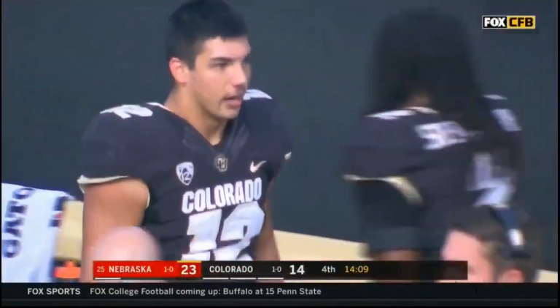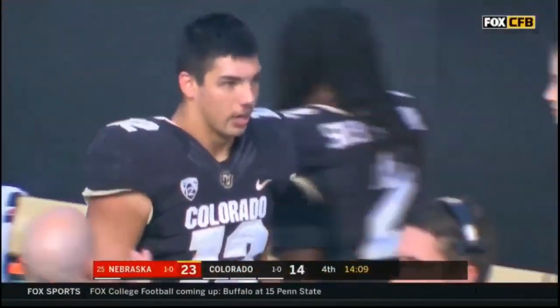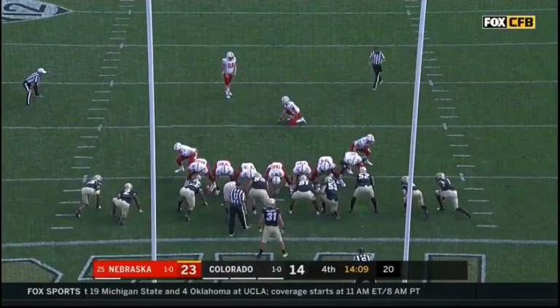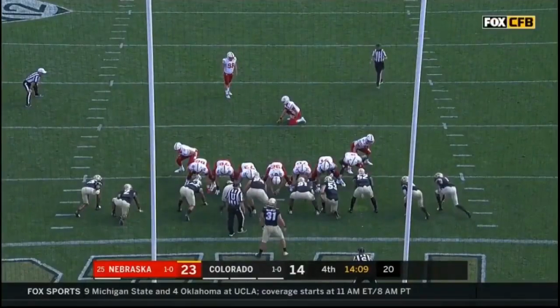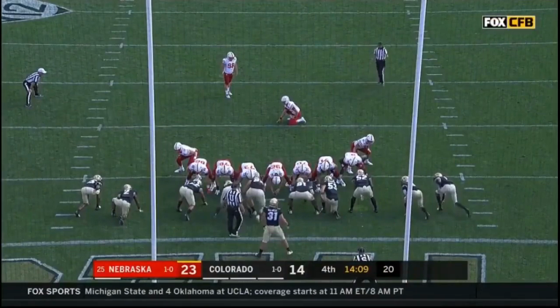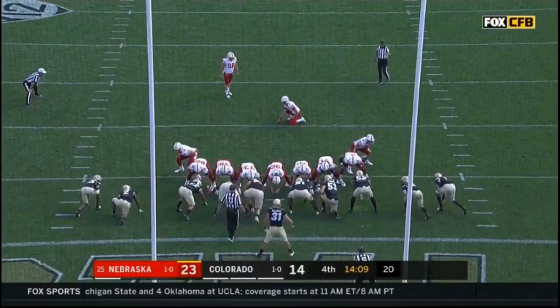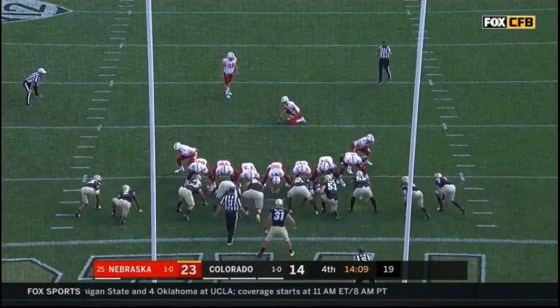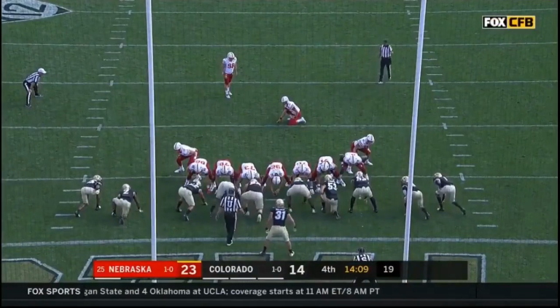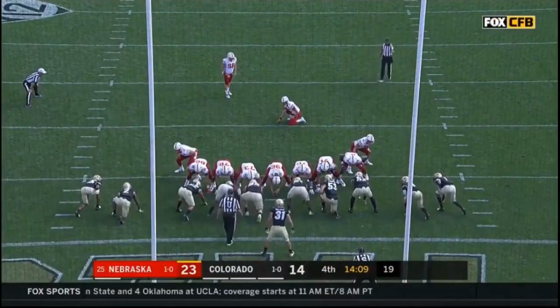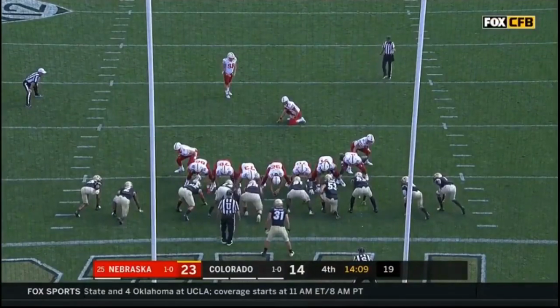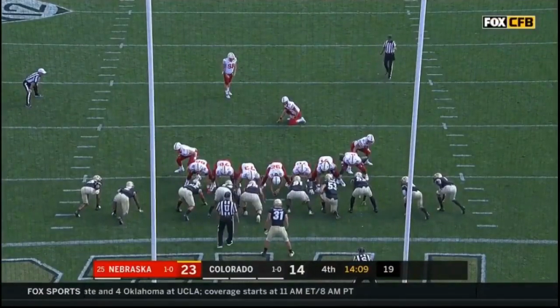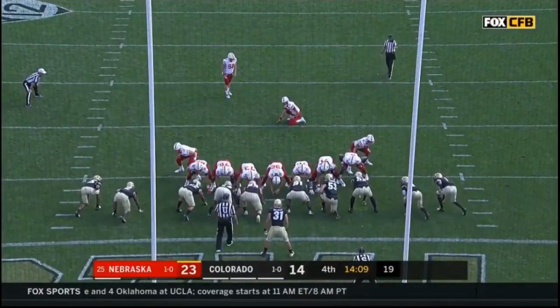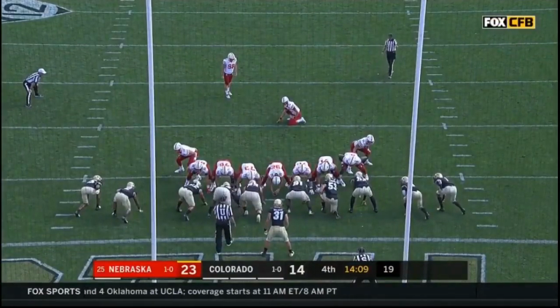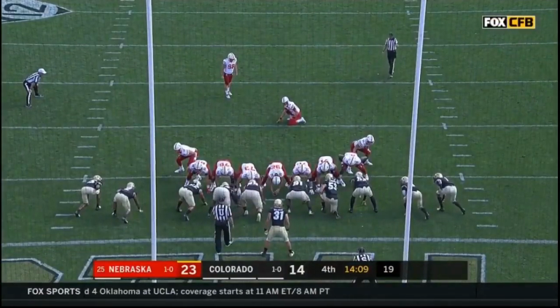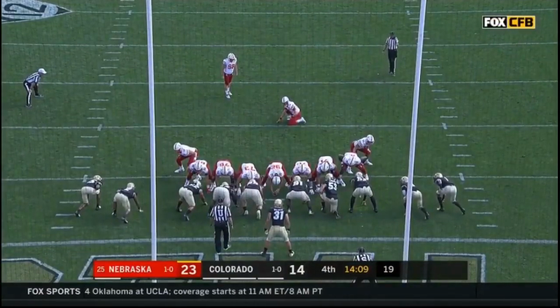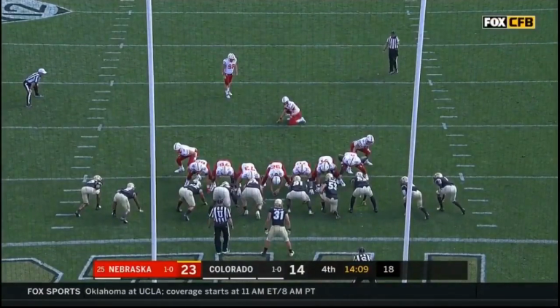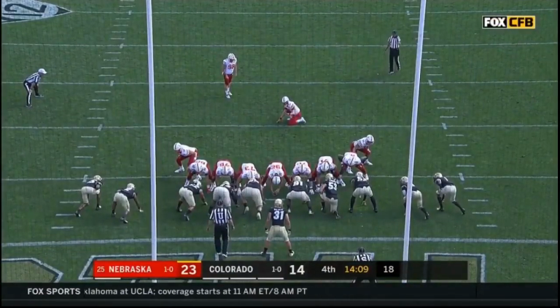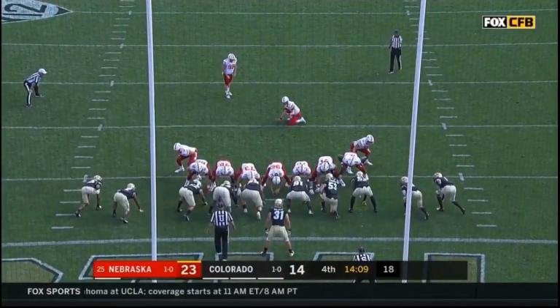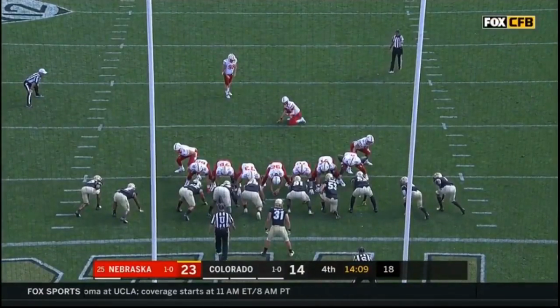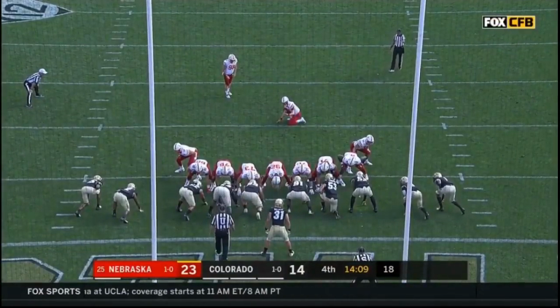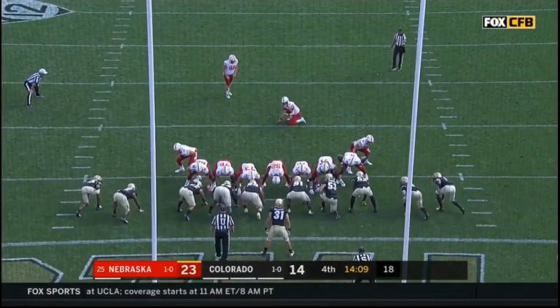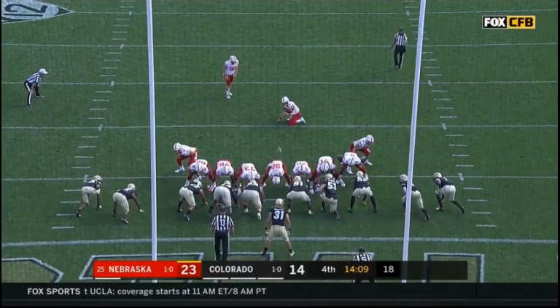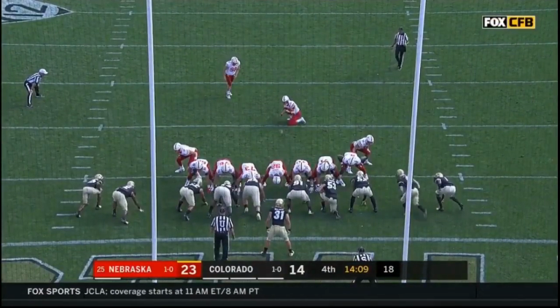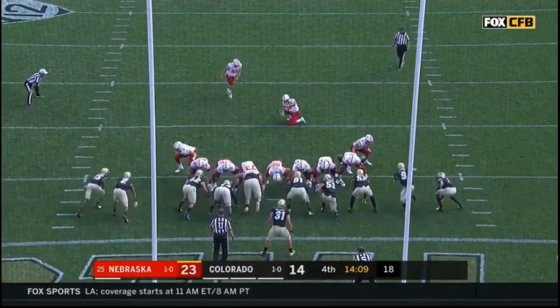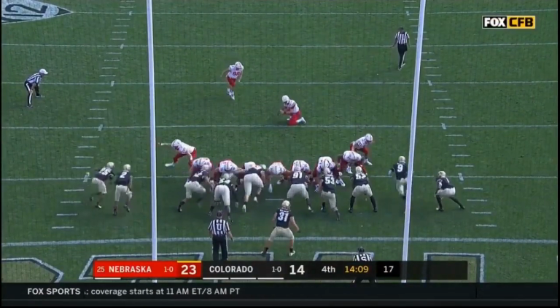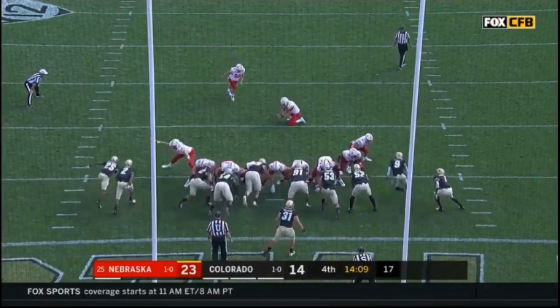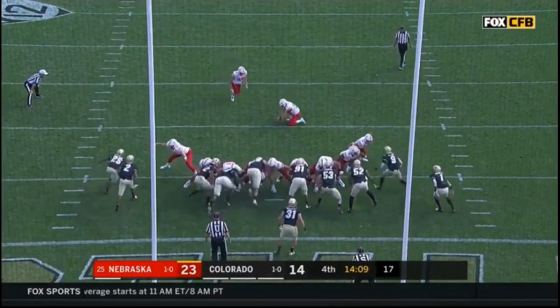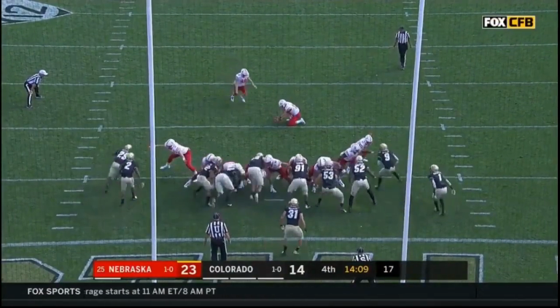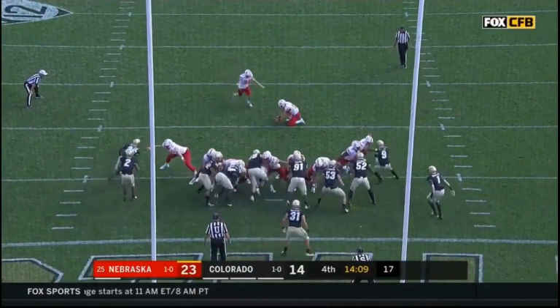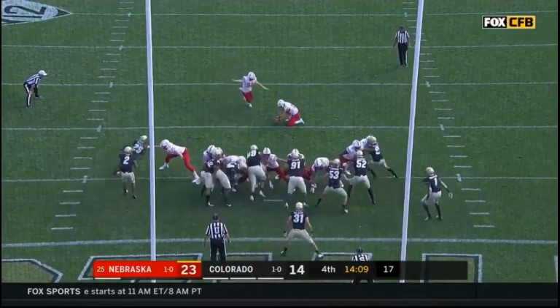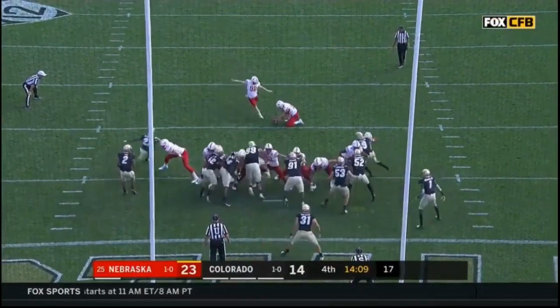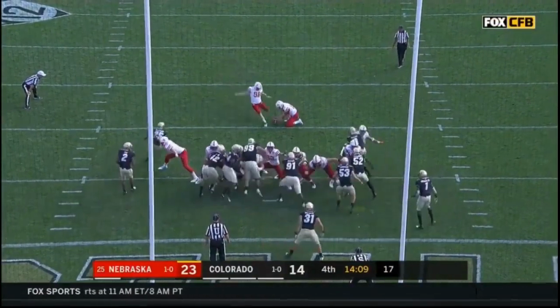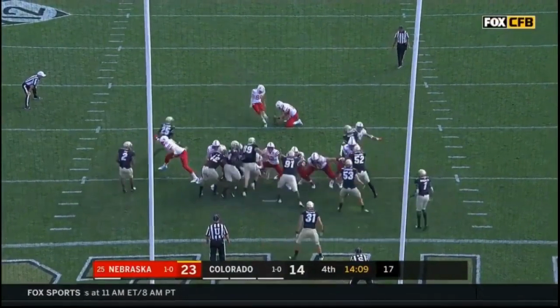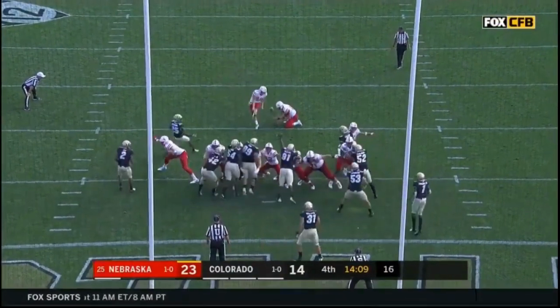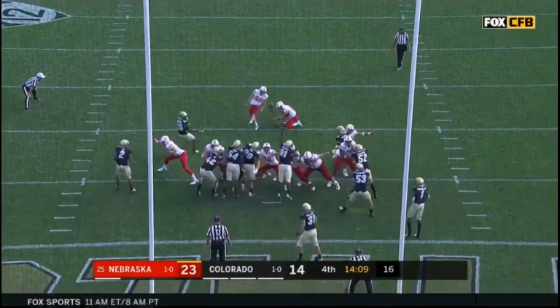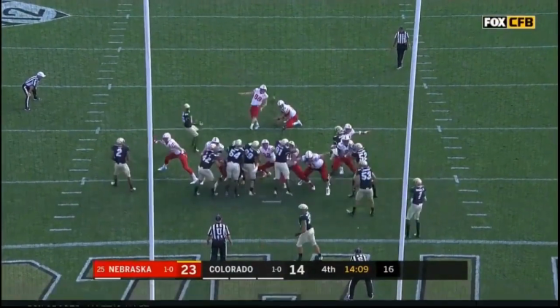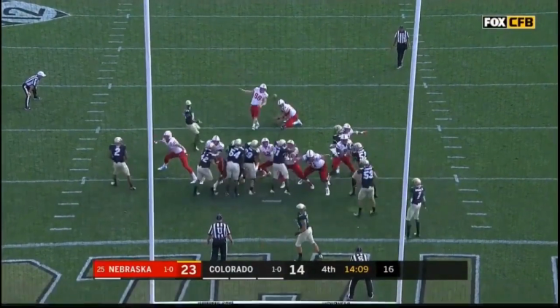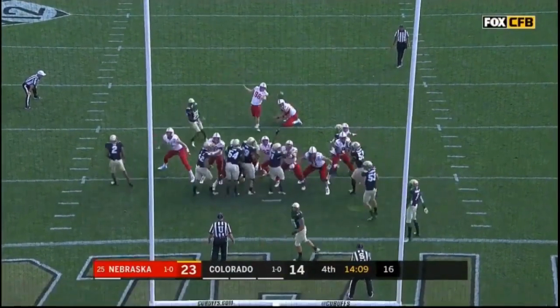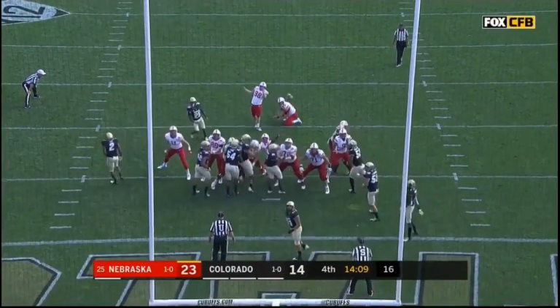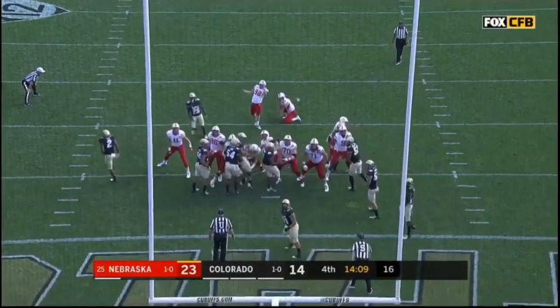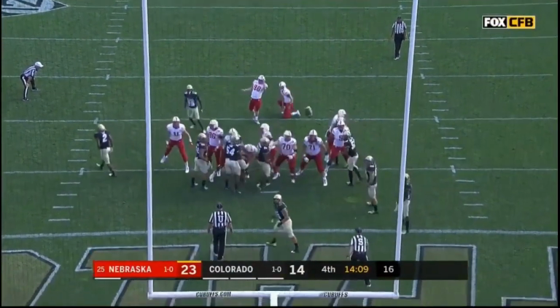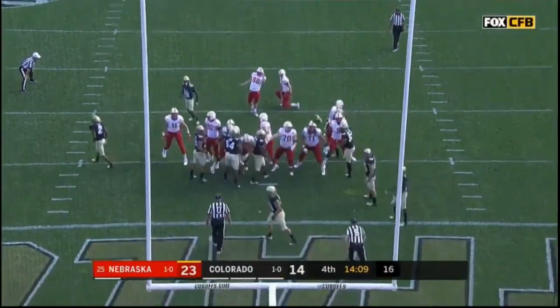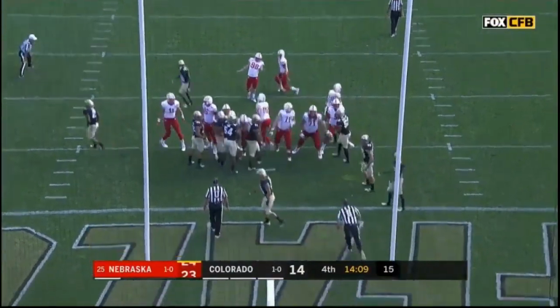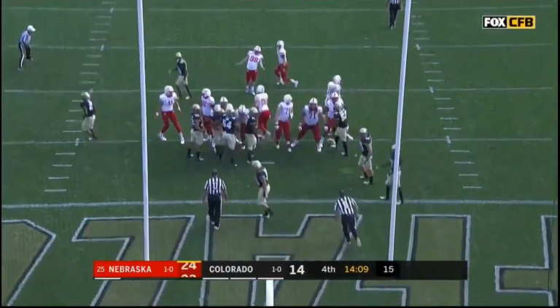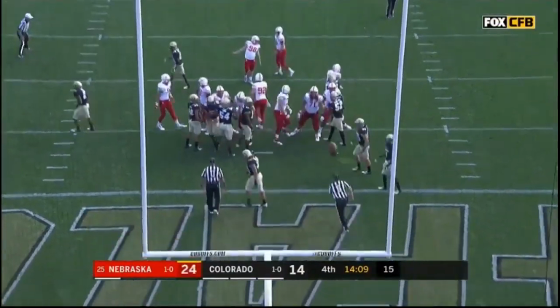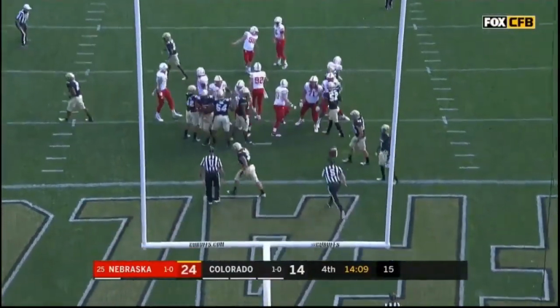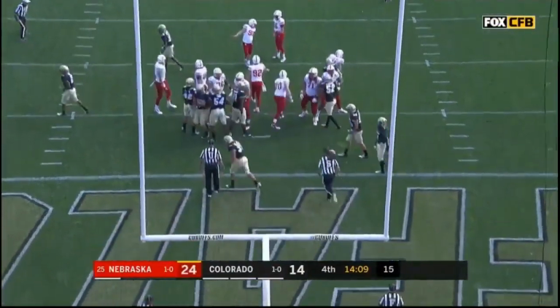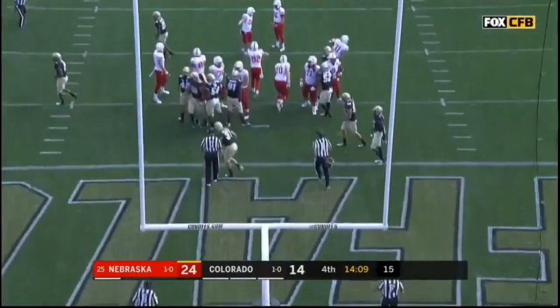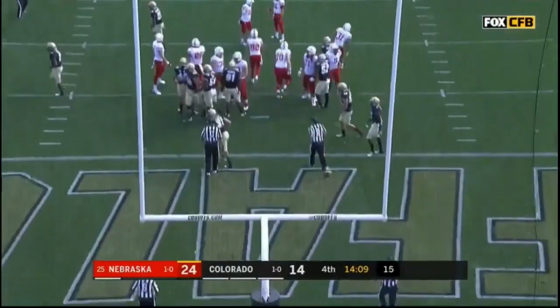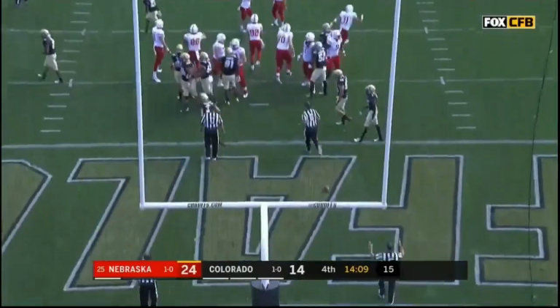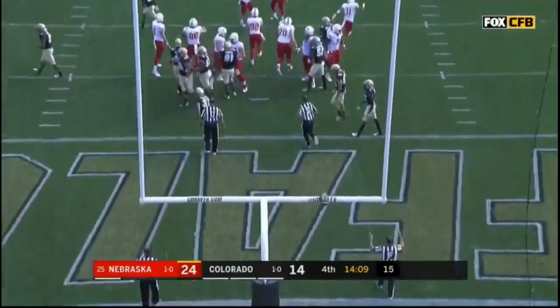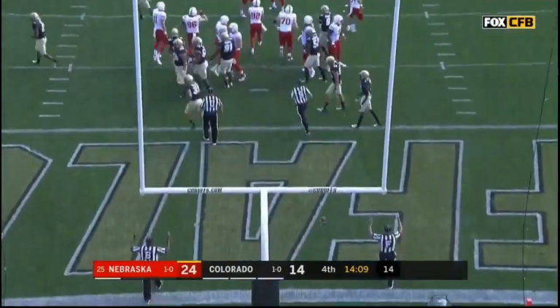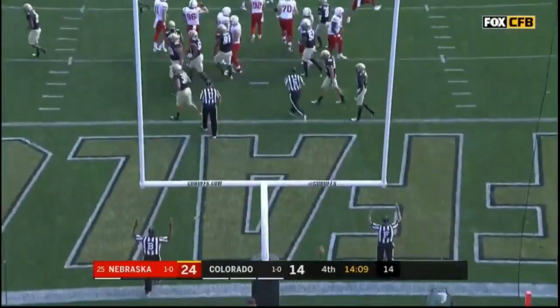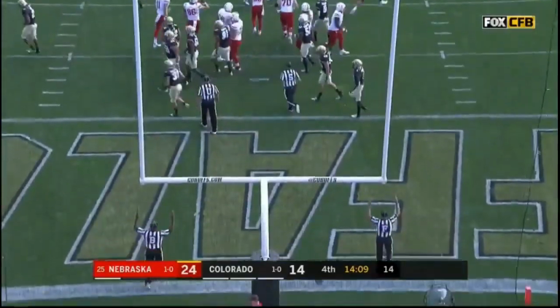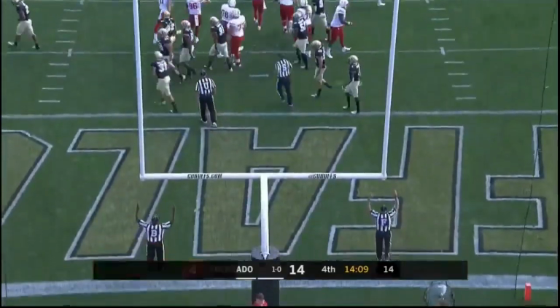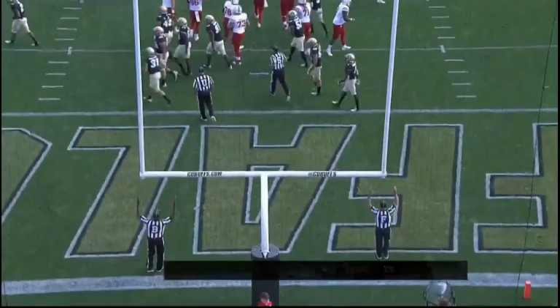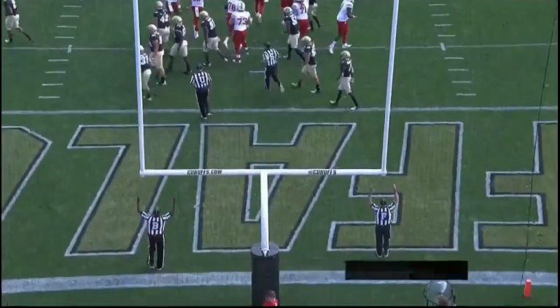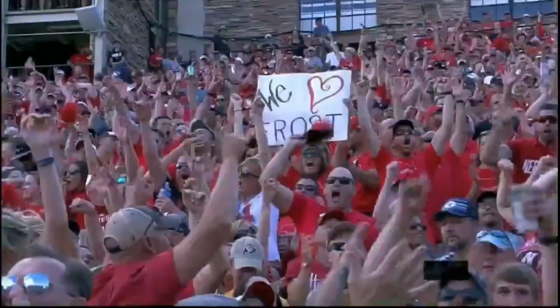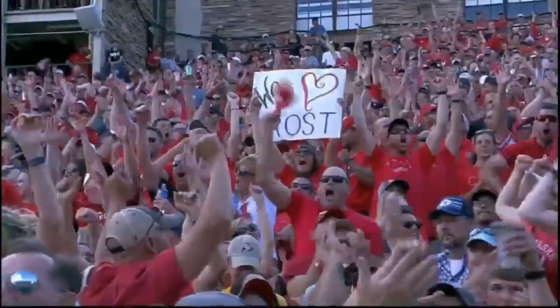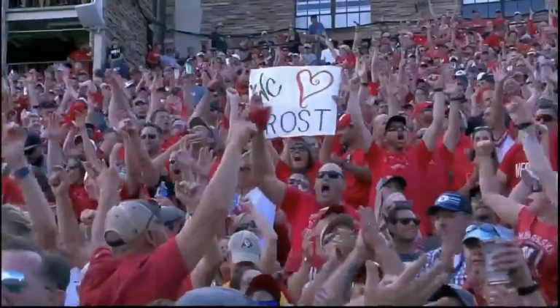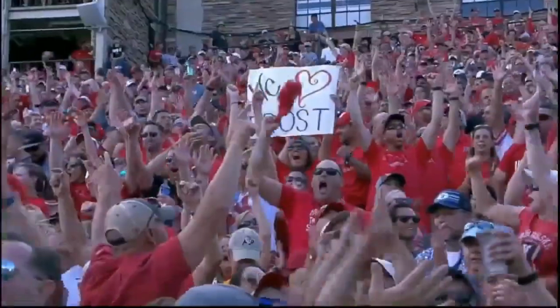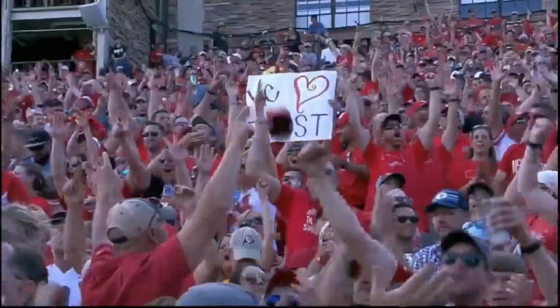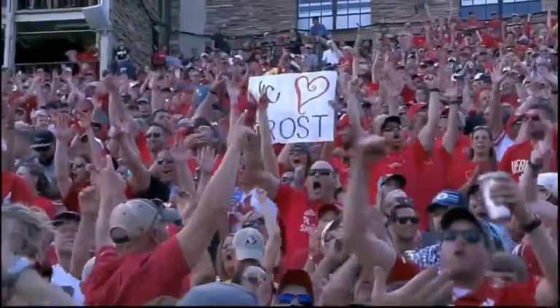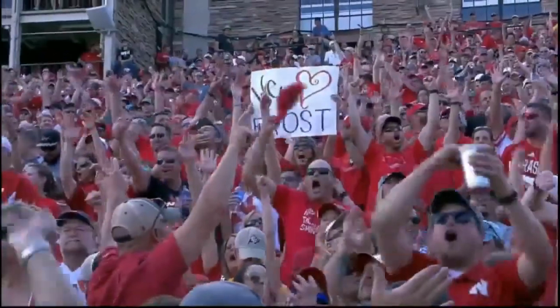This game — 14 points in the span of 27 seconds. Nebraska back up by two scores.